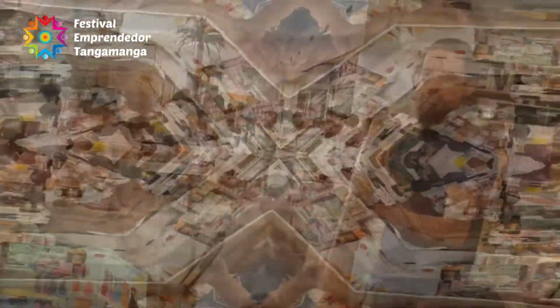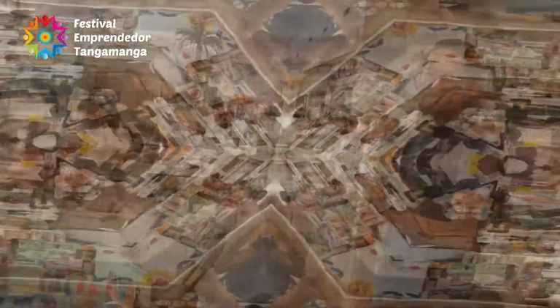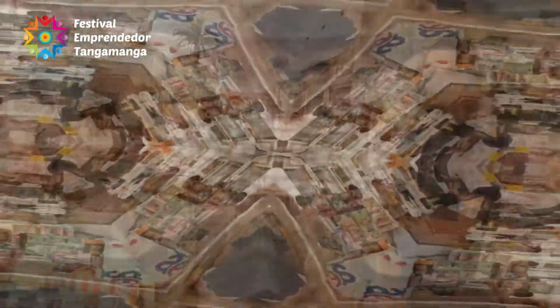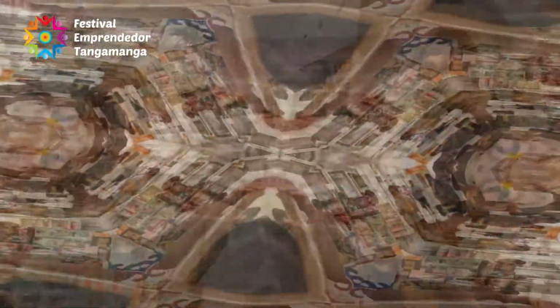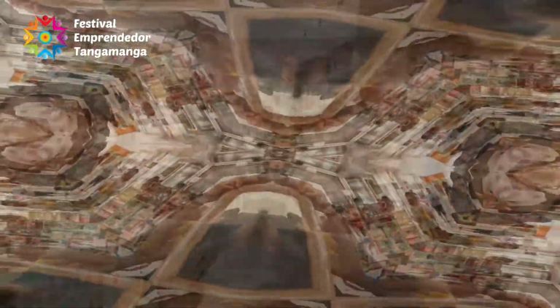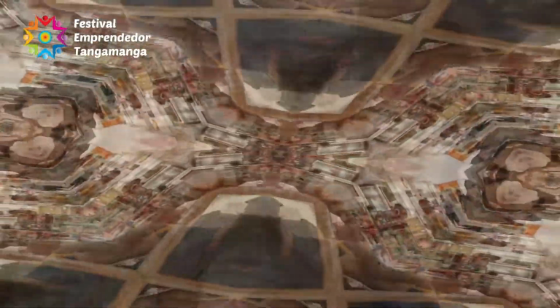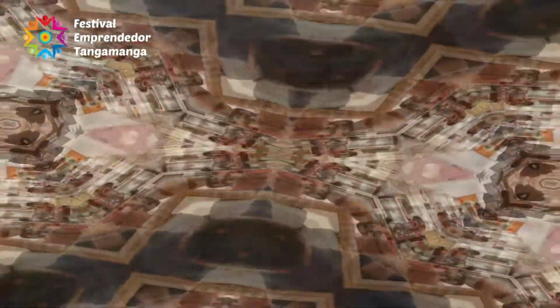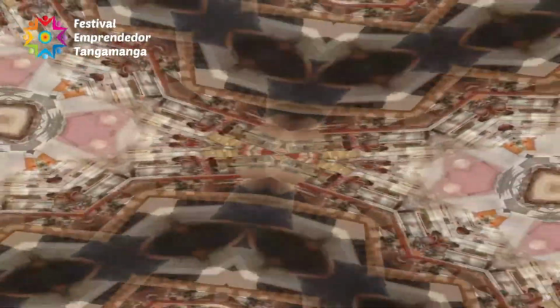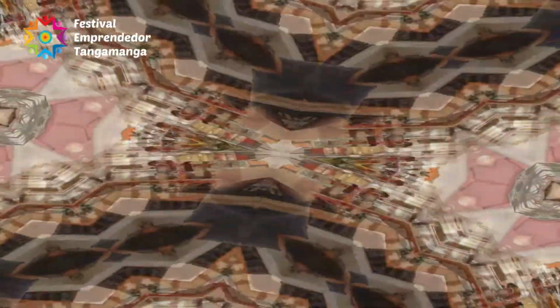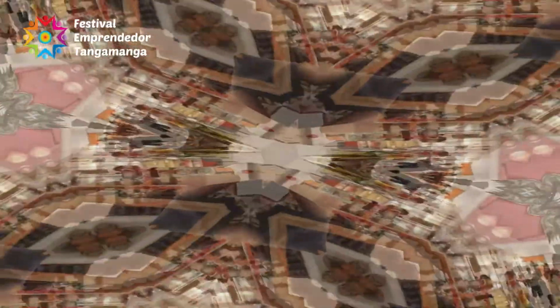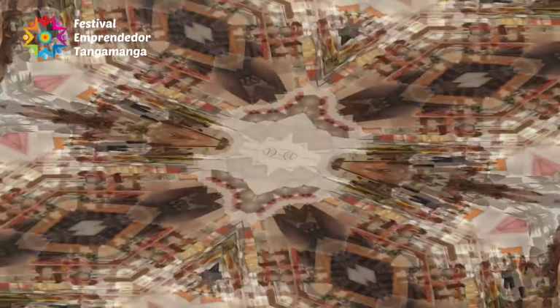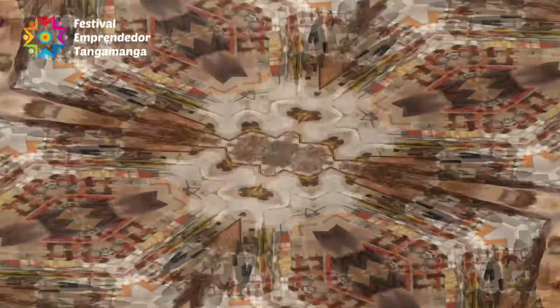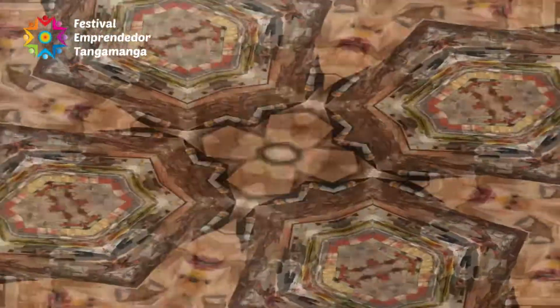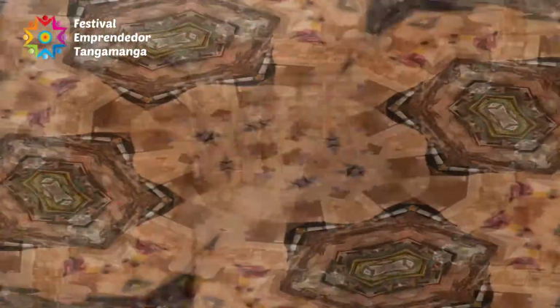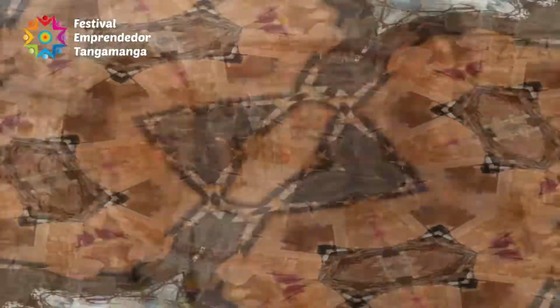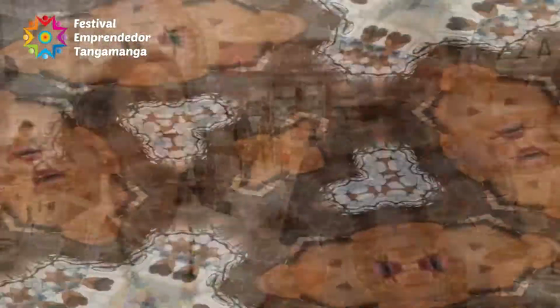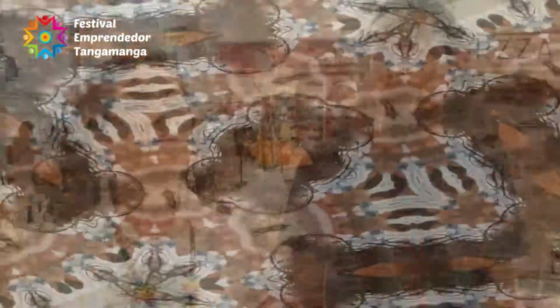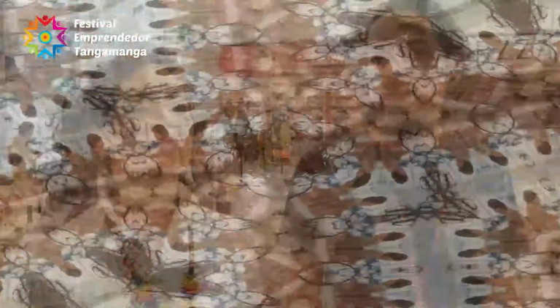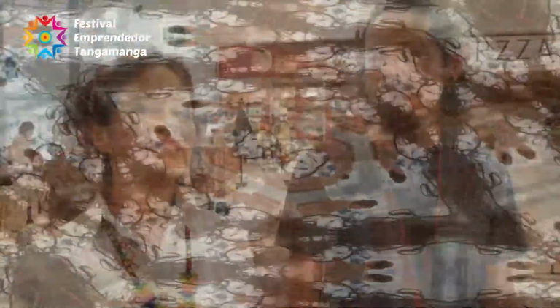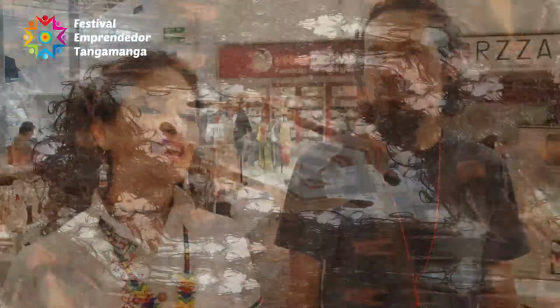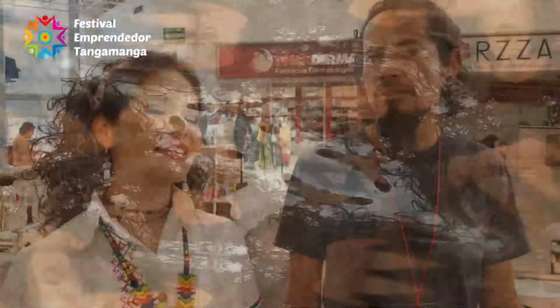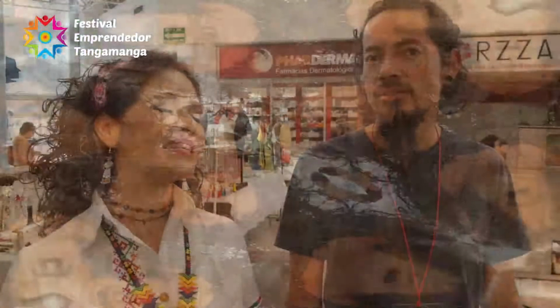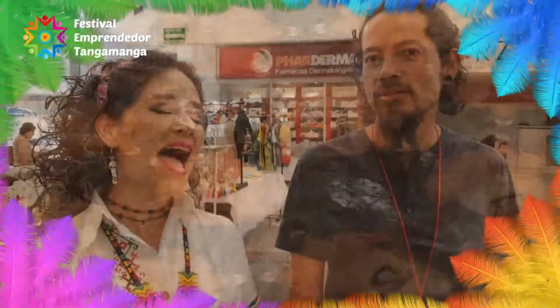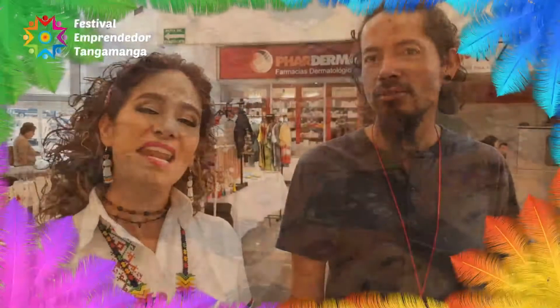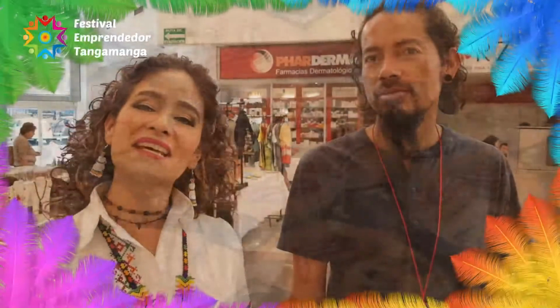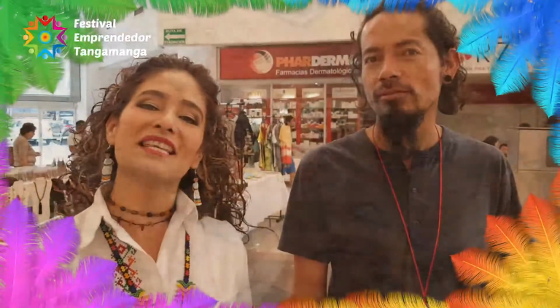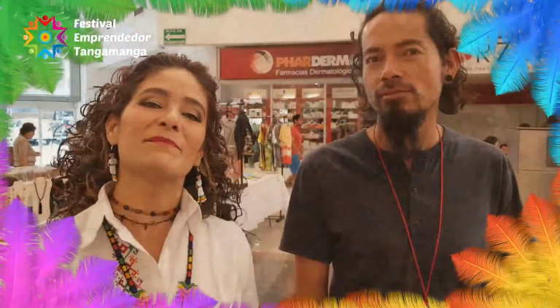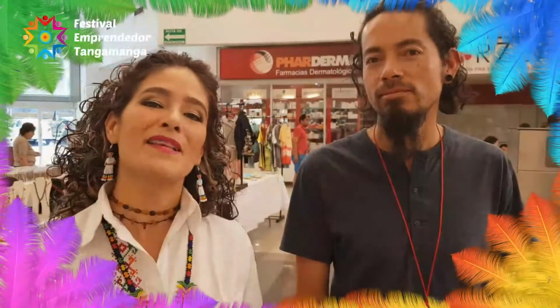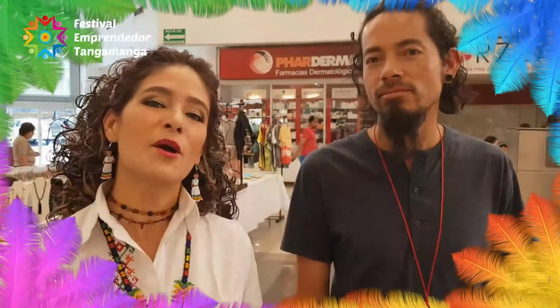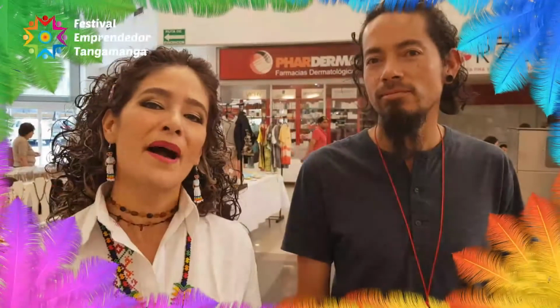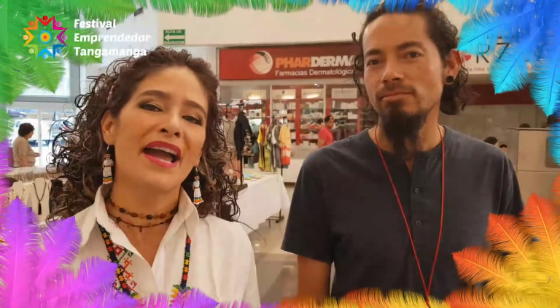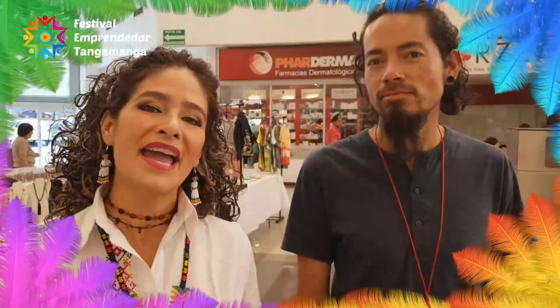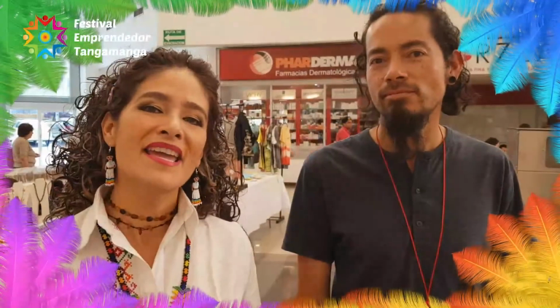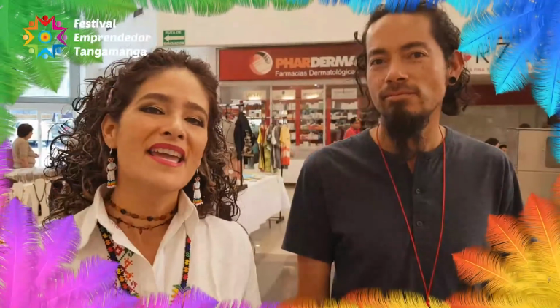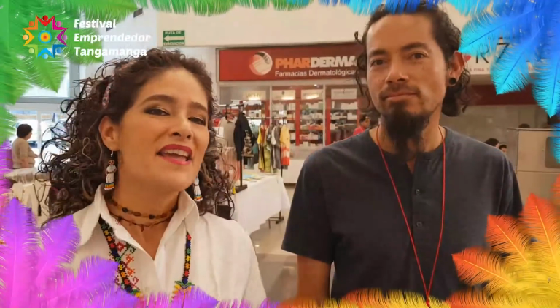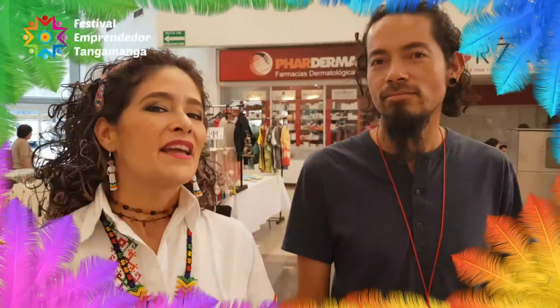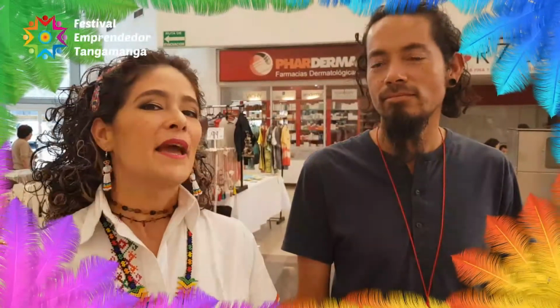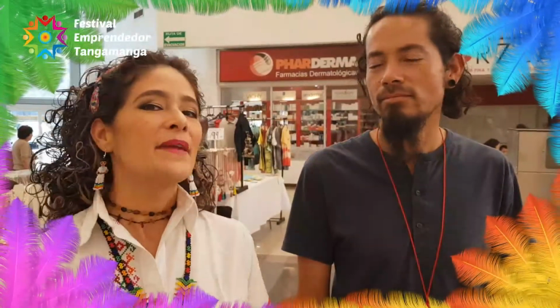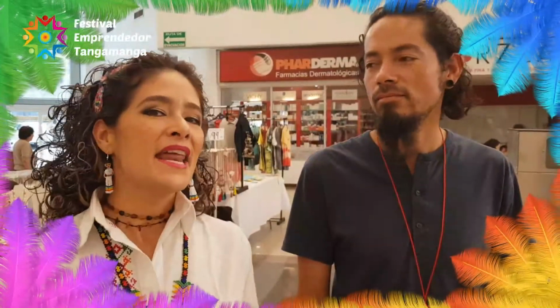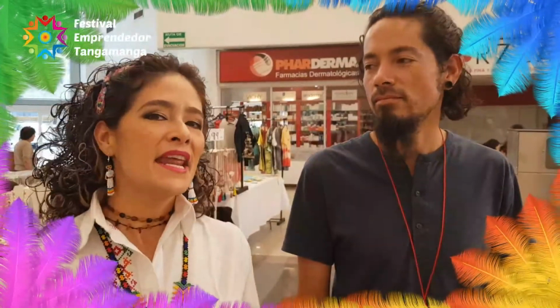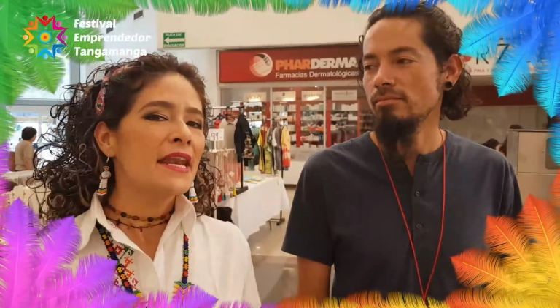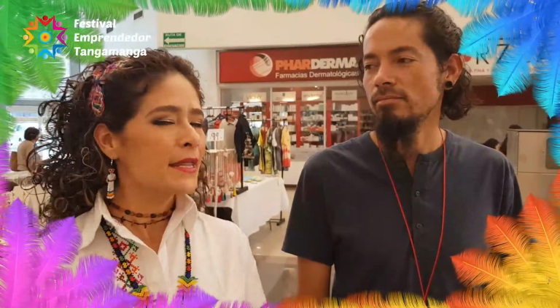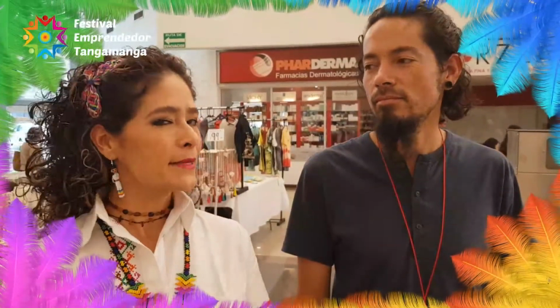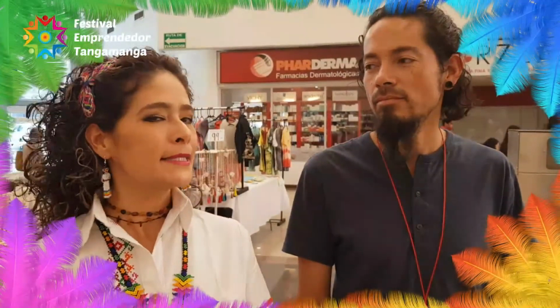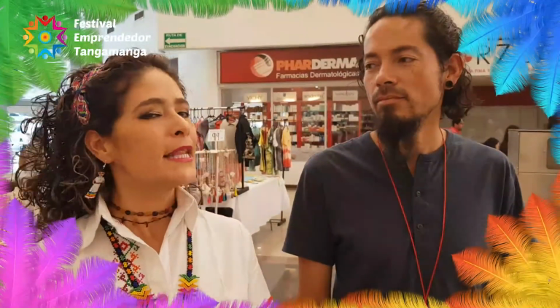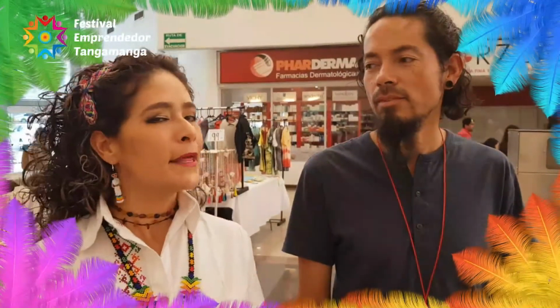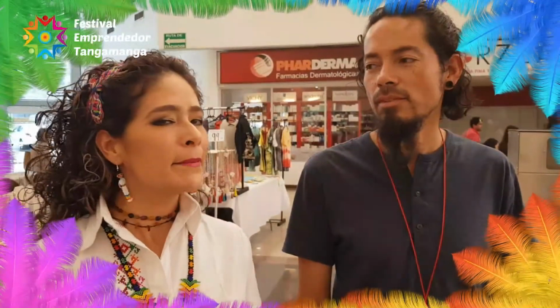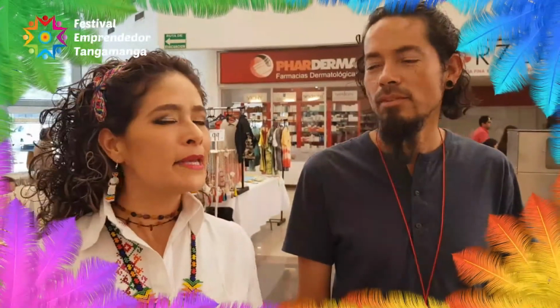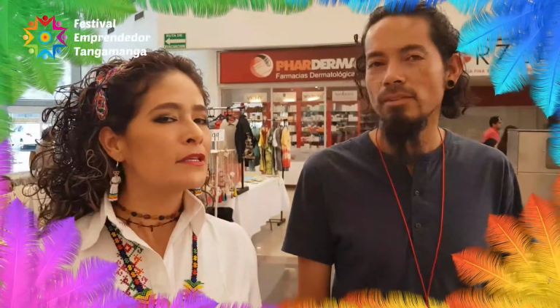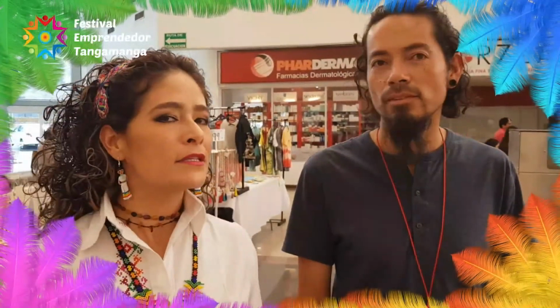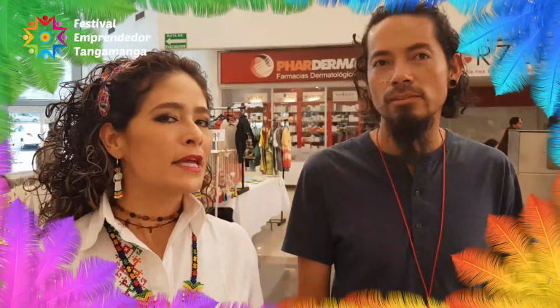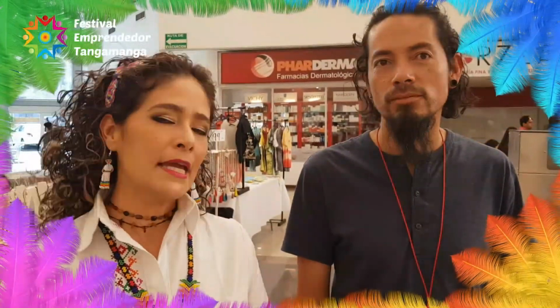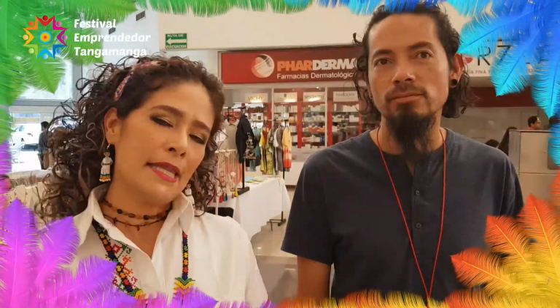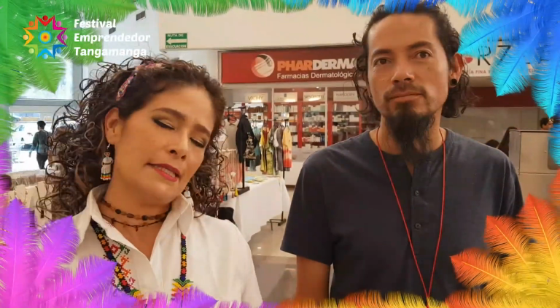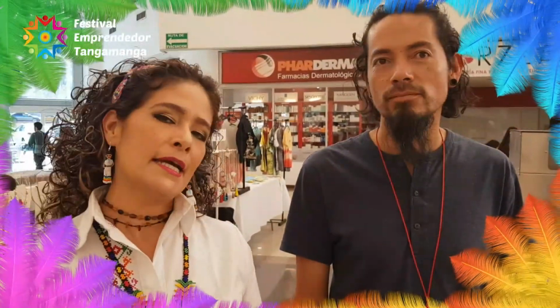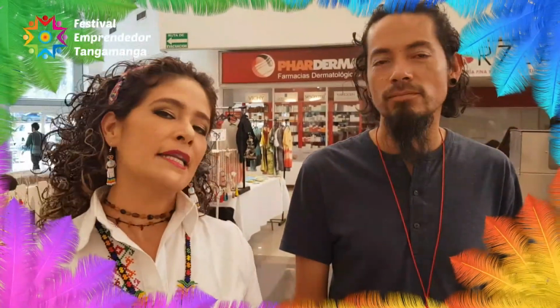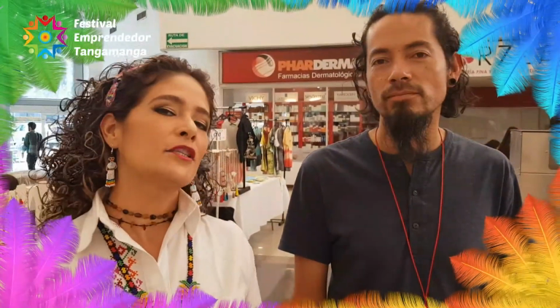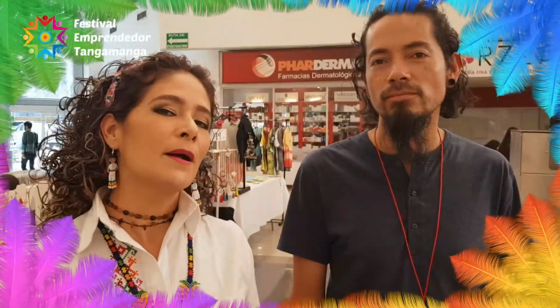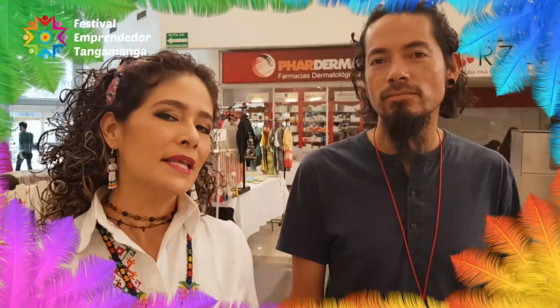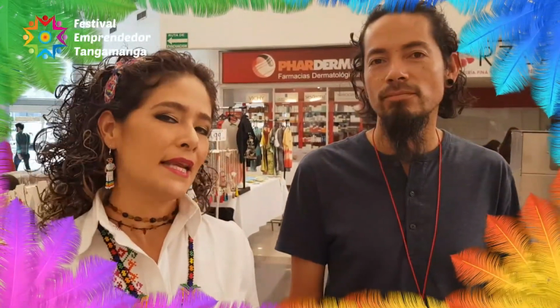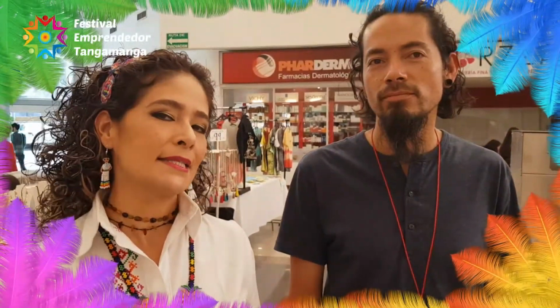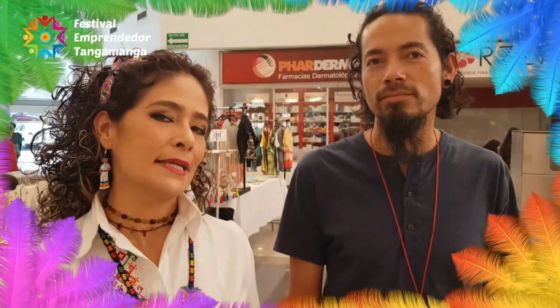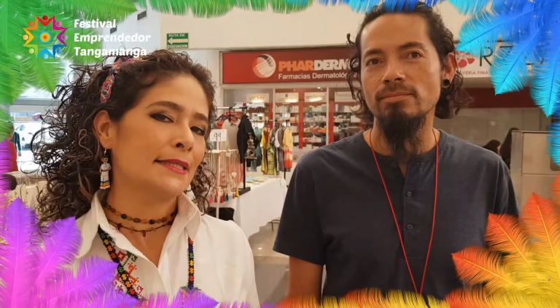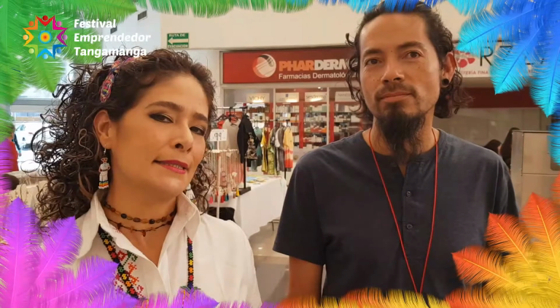Hello, how are you? I'd like to introduce you to Alex, the Sparco Baguette, who comes from San Cristóbal de las Casas.